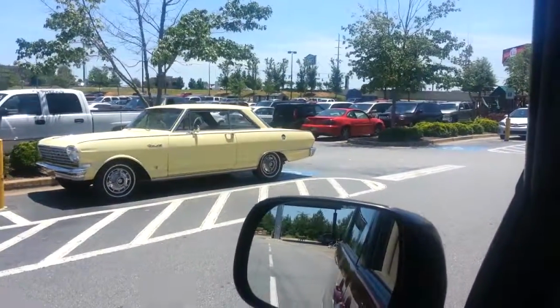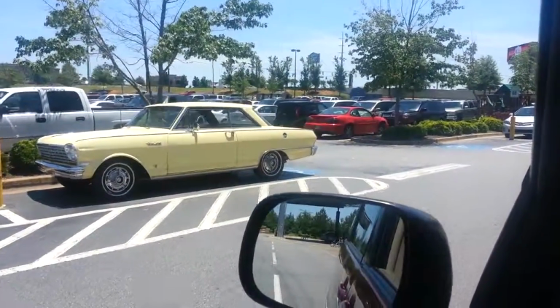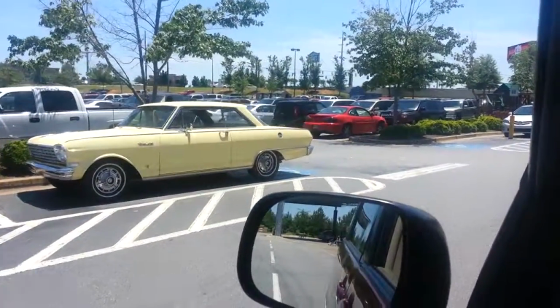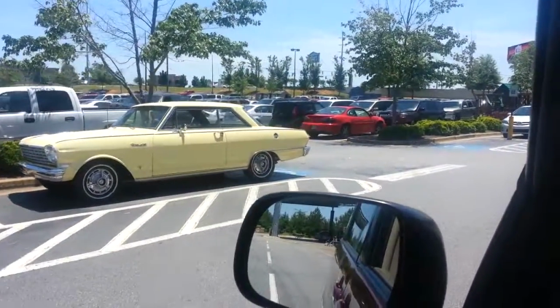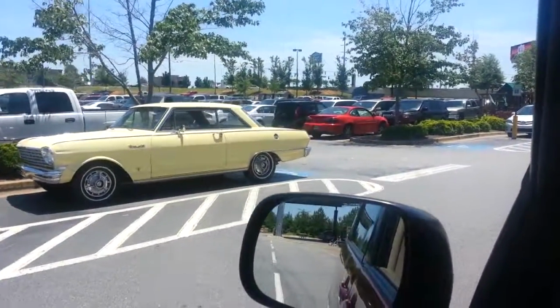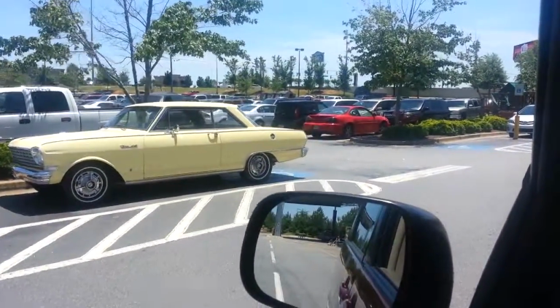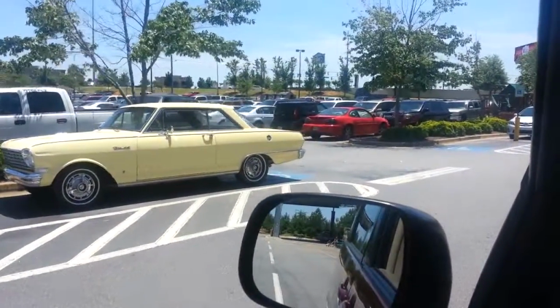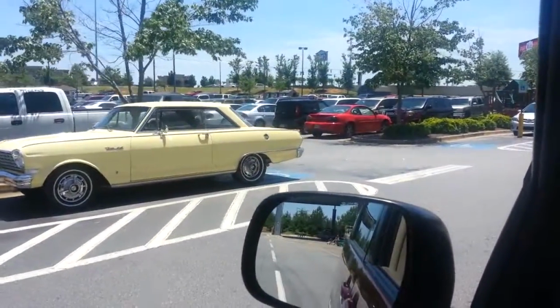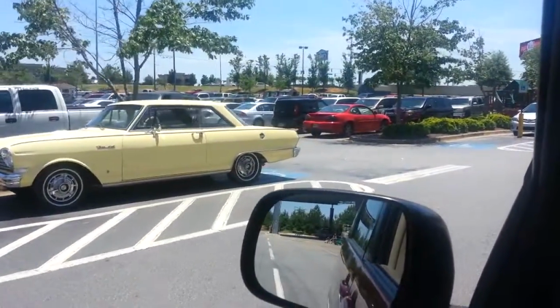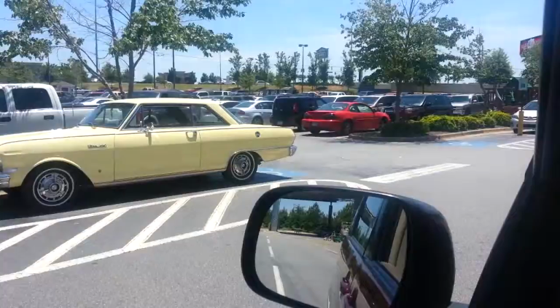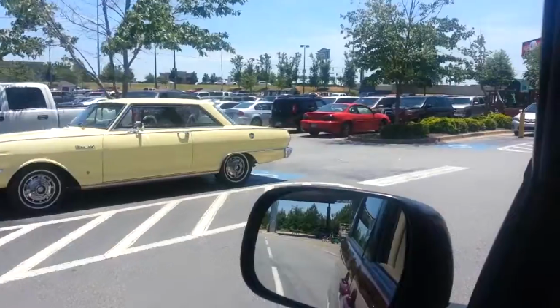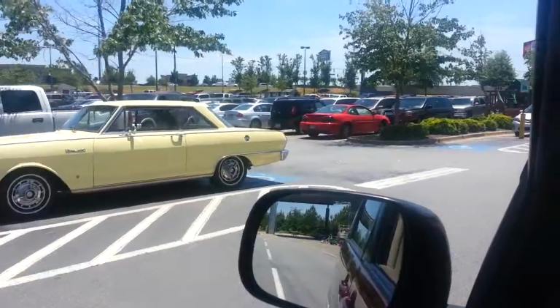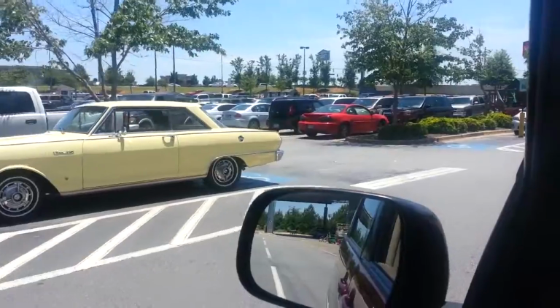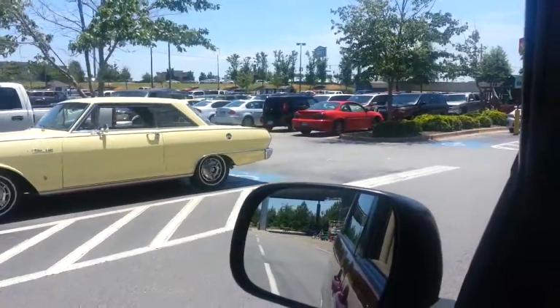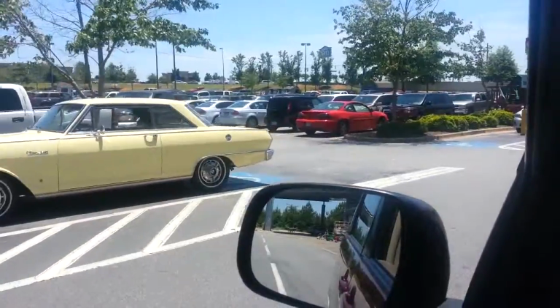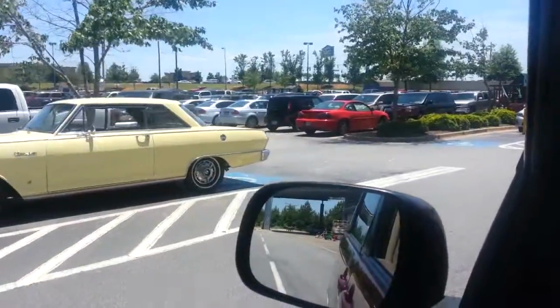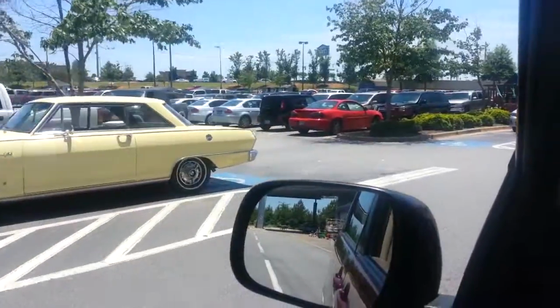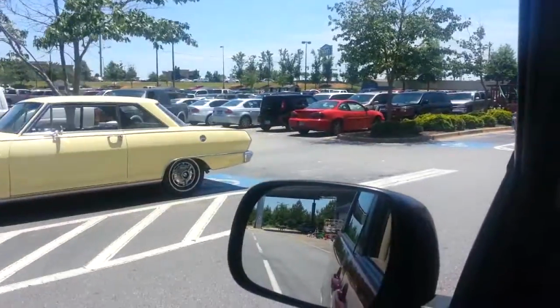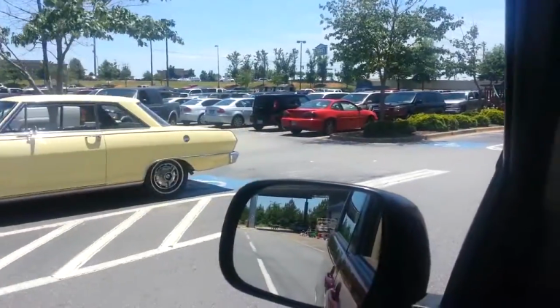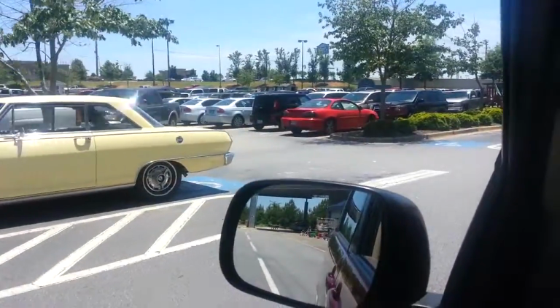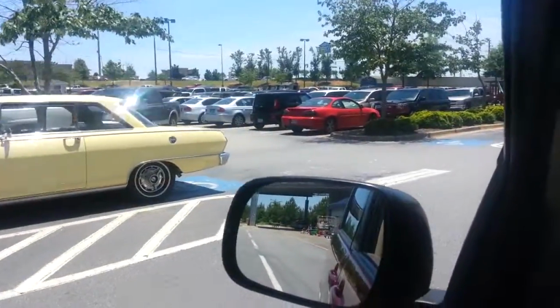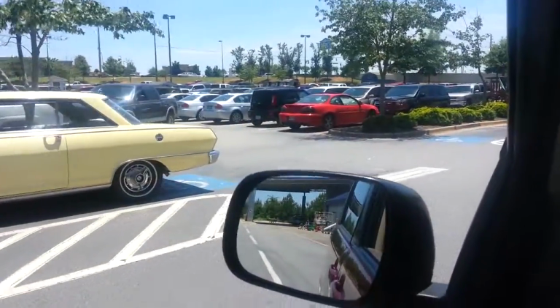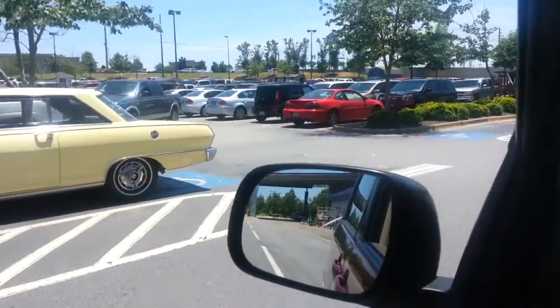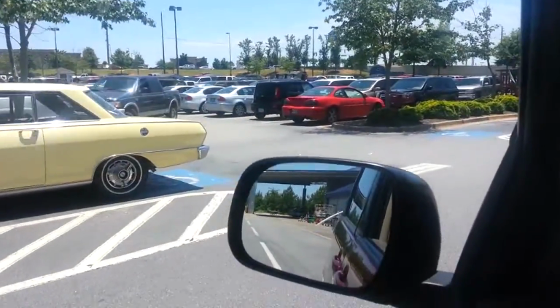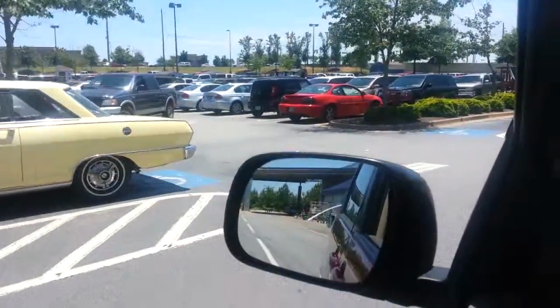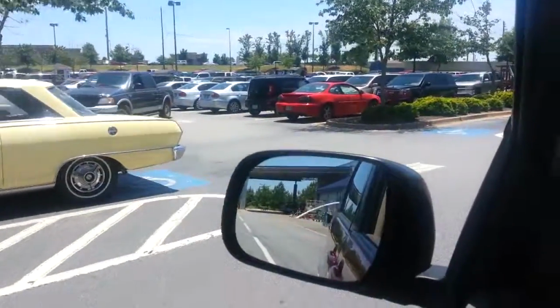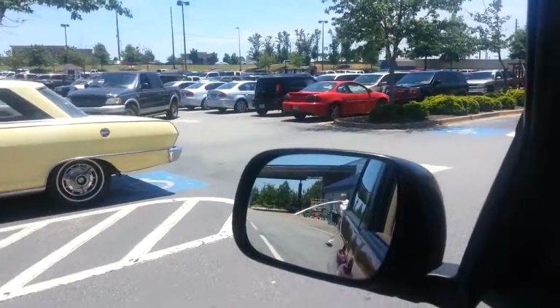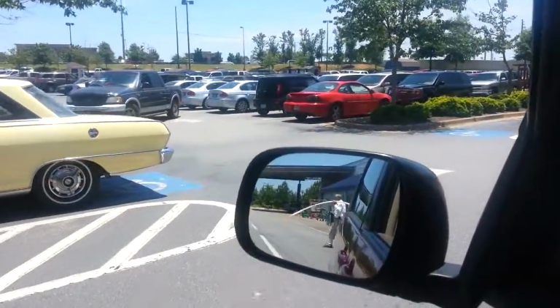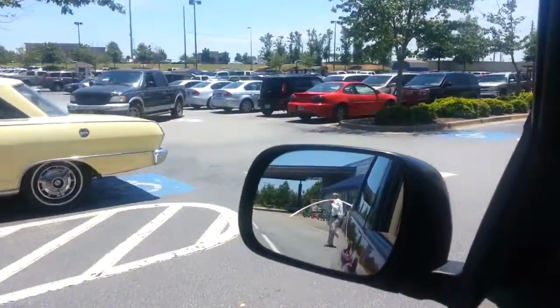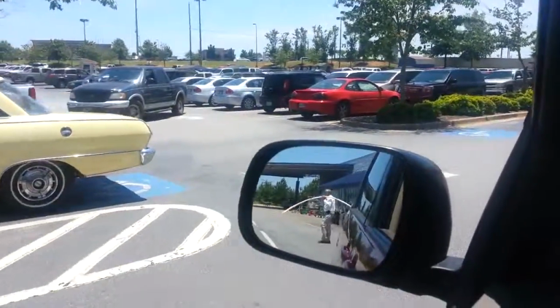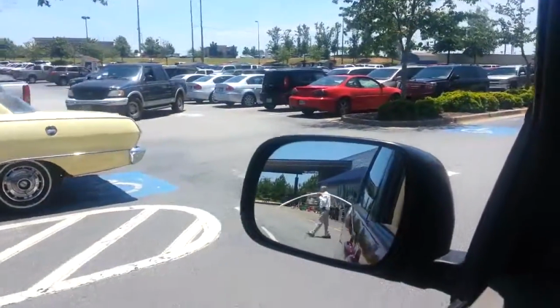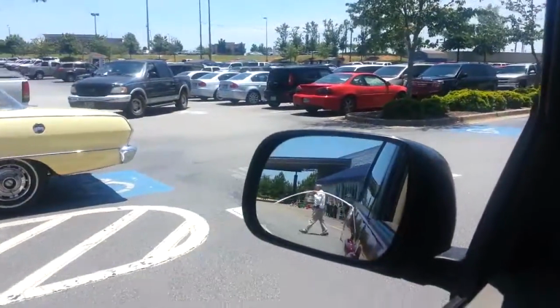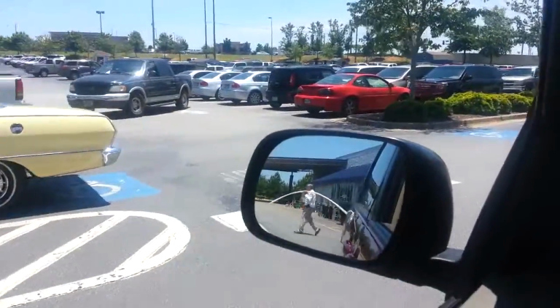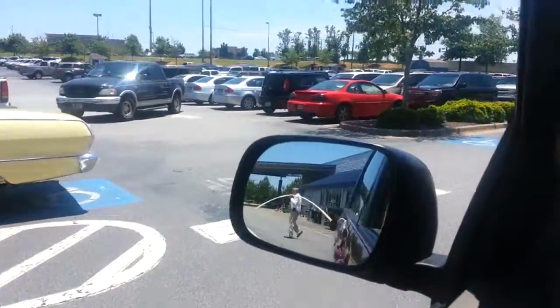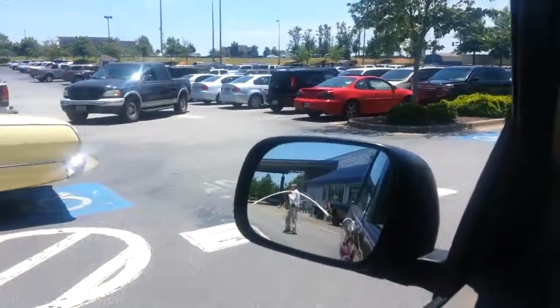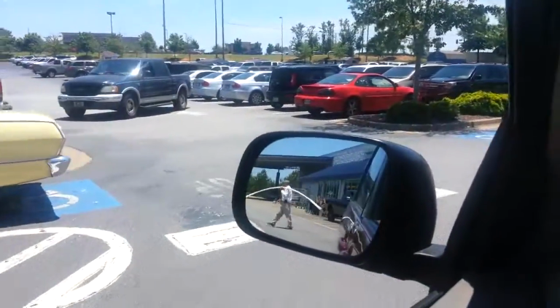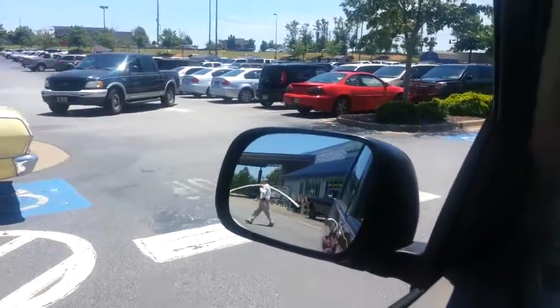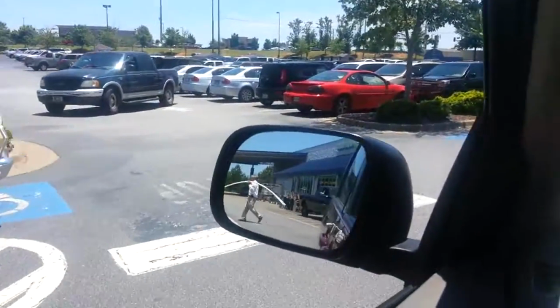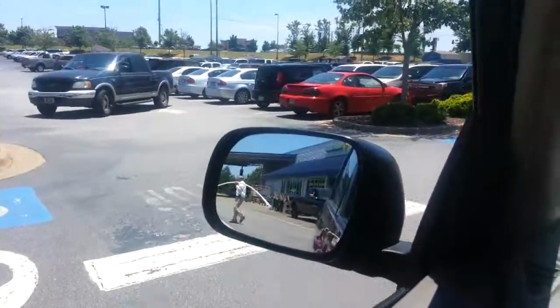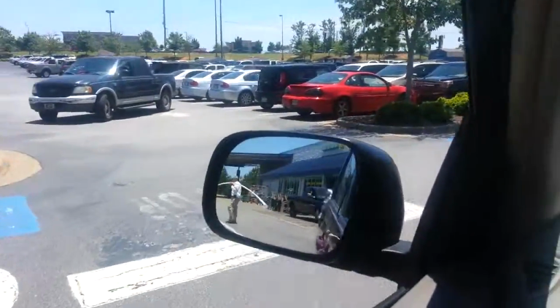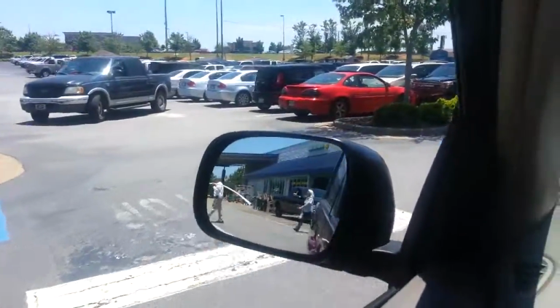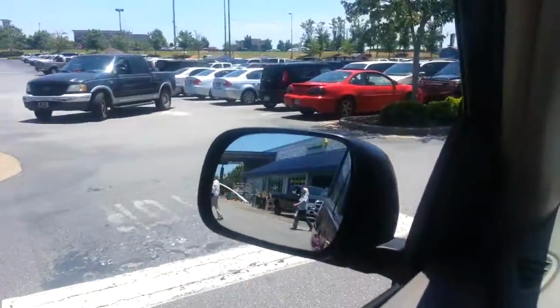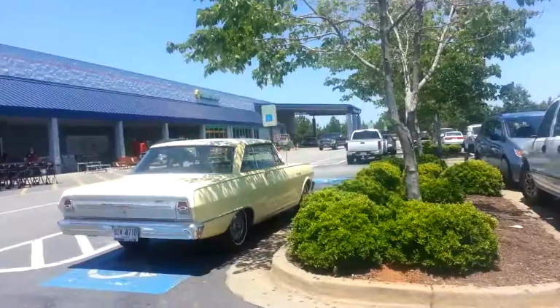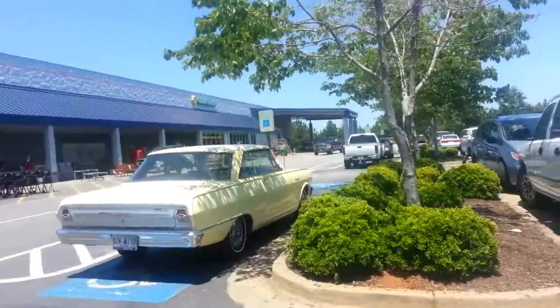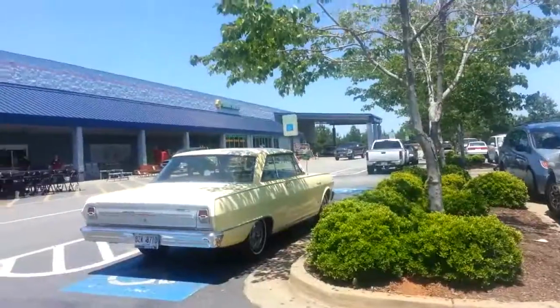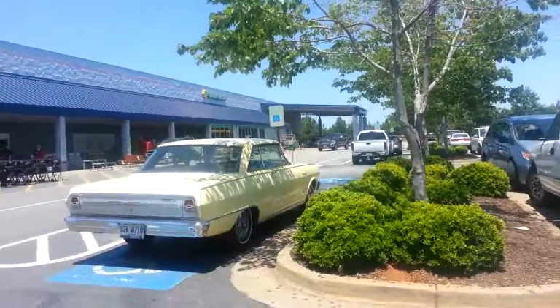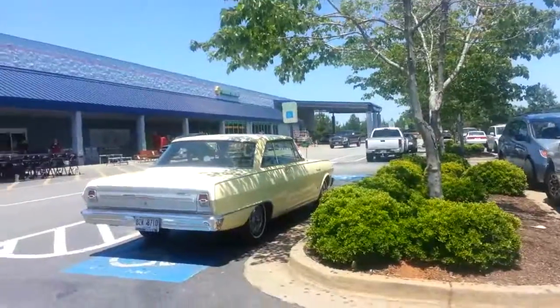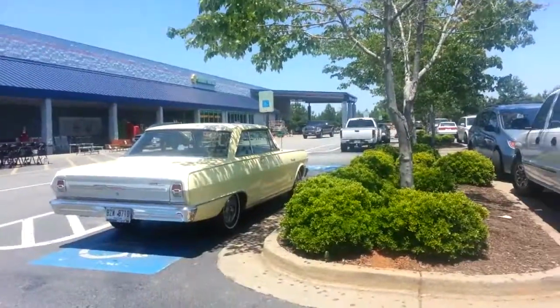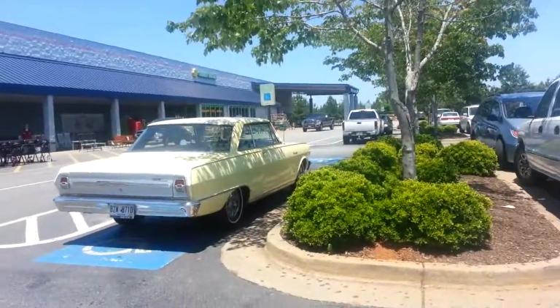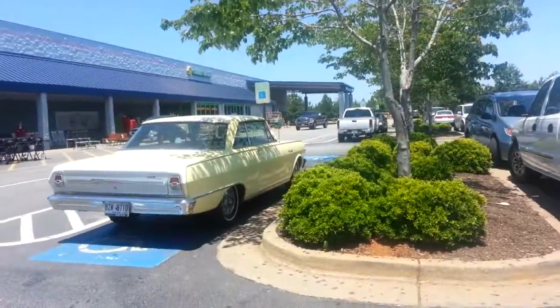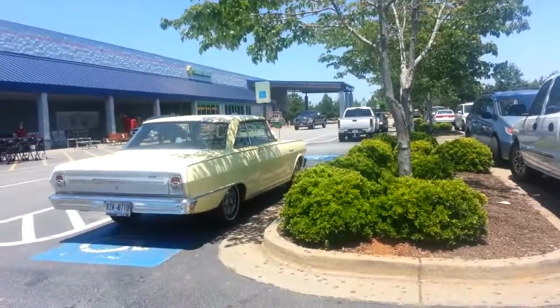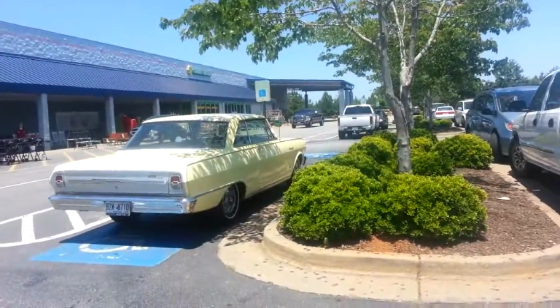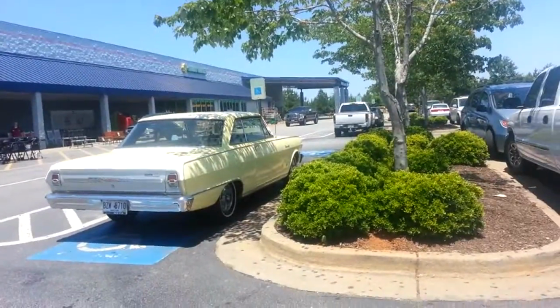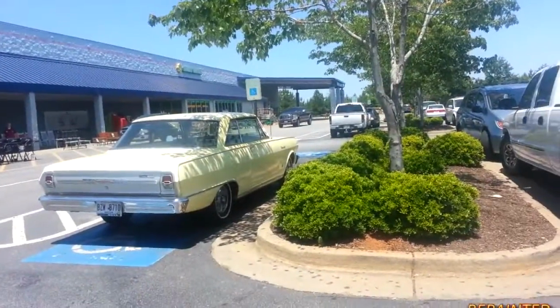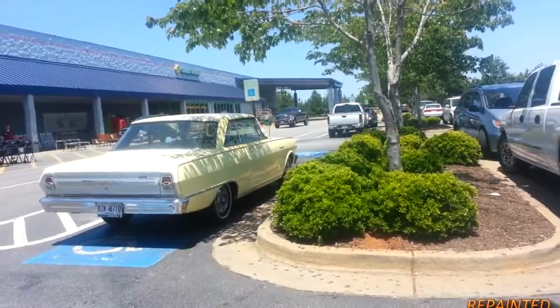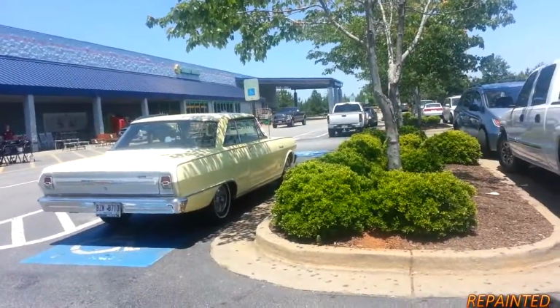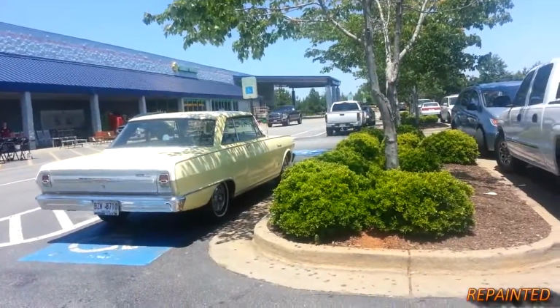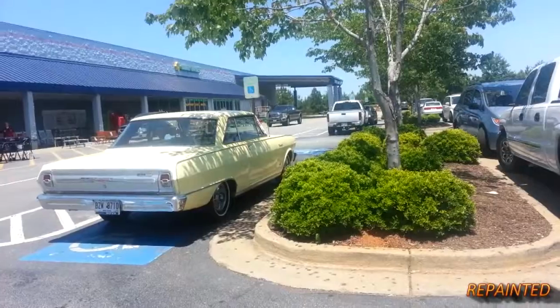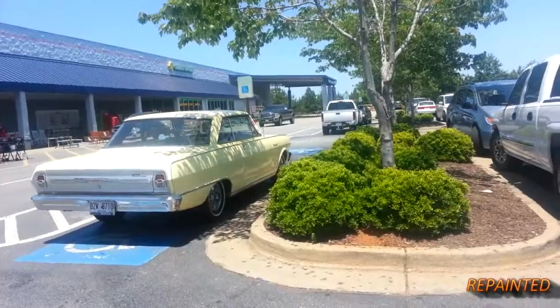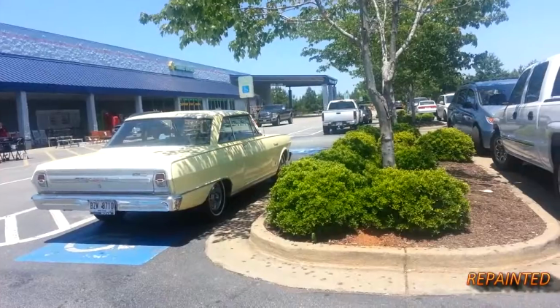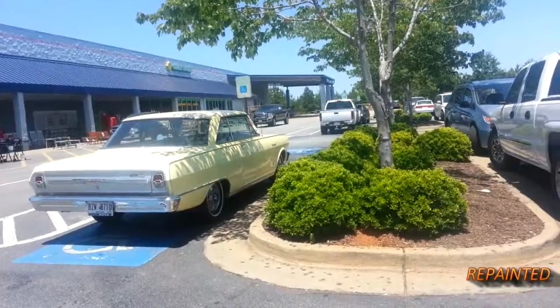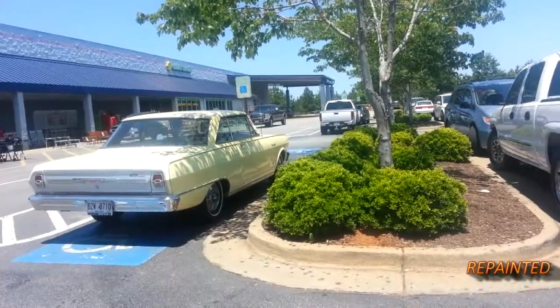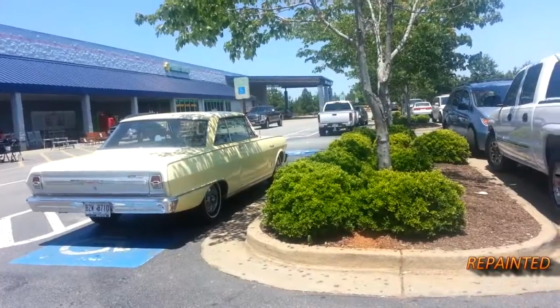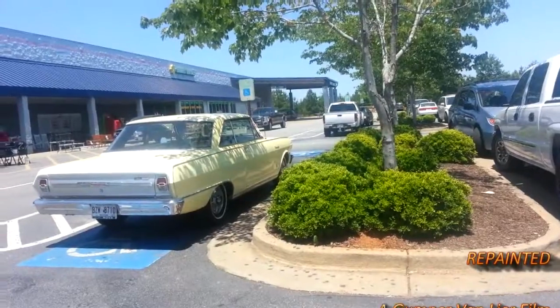An old Nova. Trying to get the rear lights on this. It won't be sharpened — it's good for the internet.